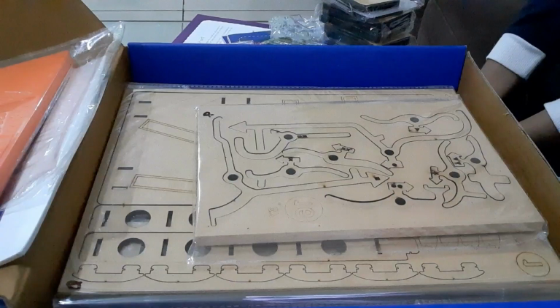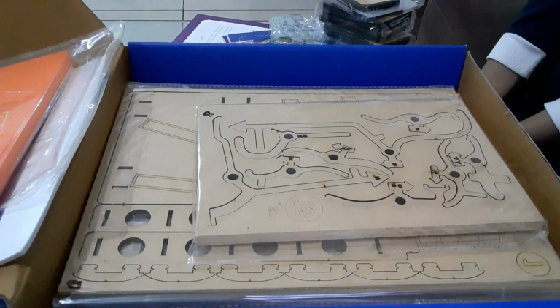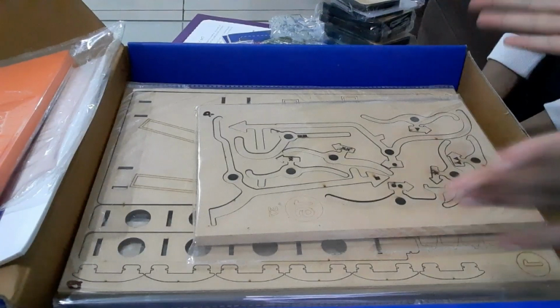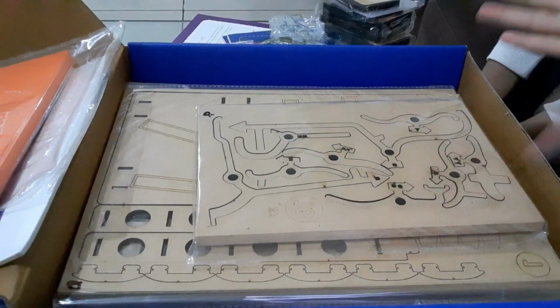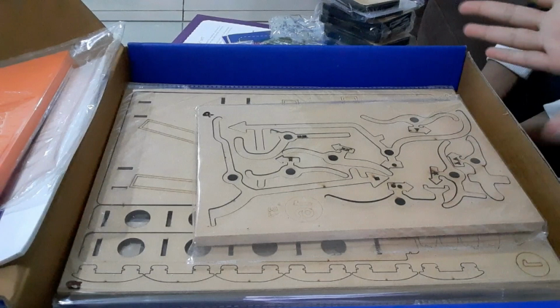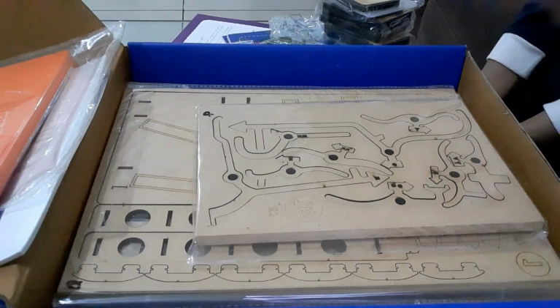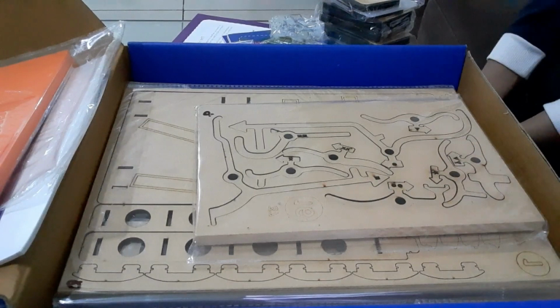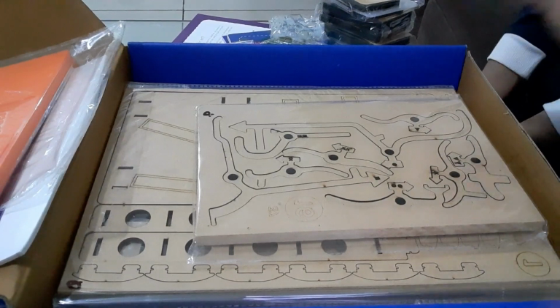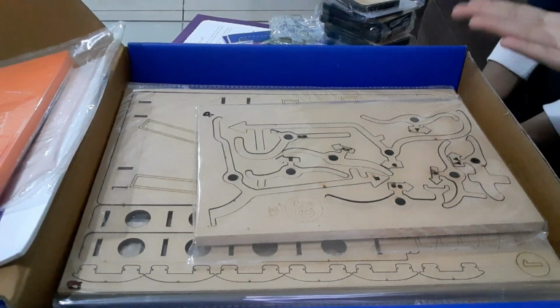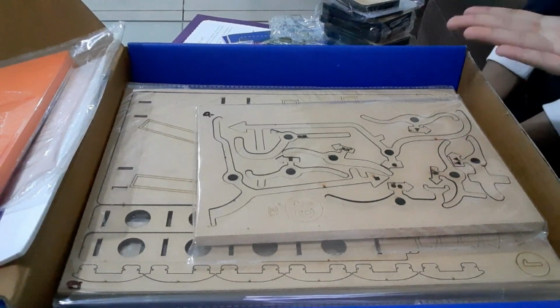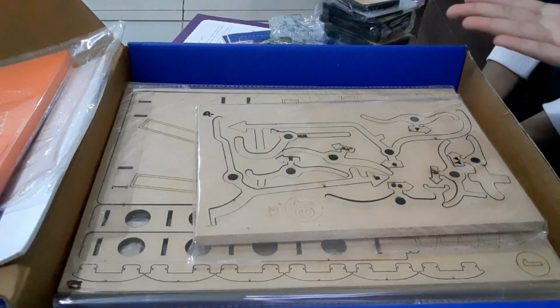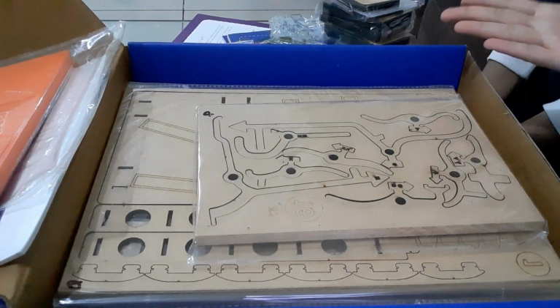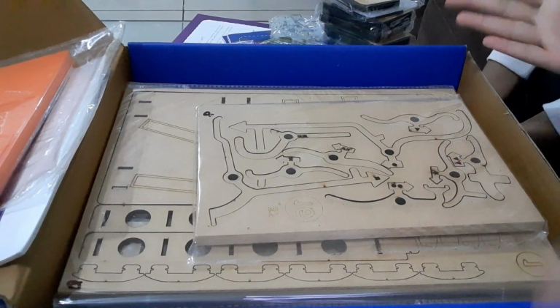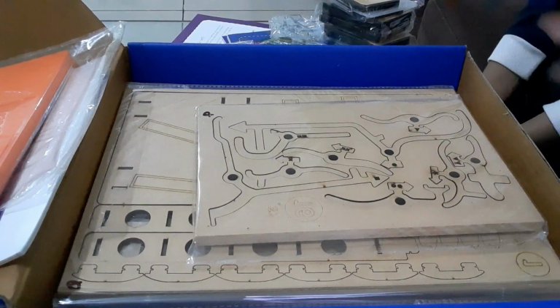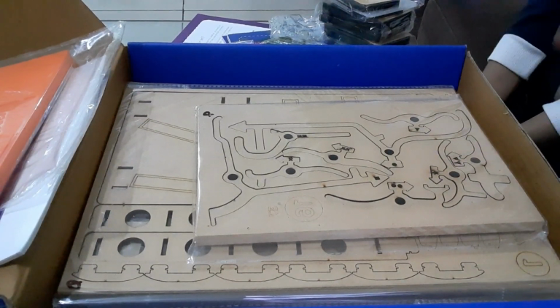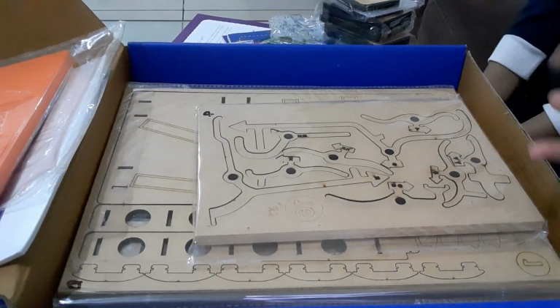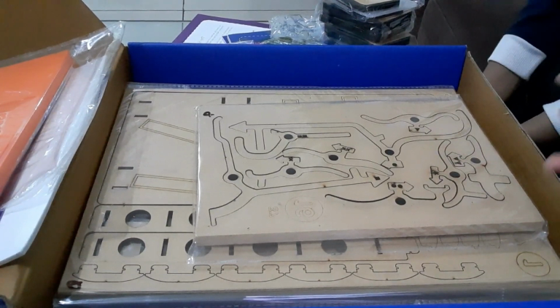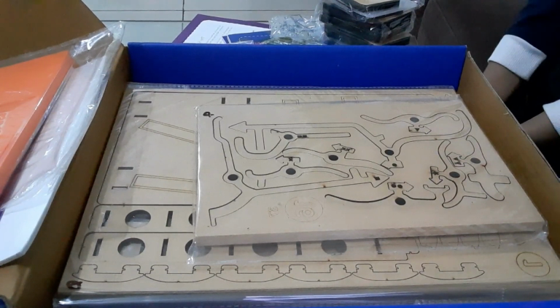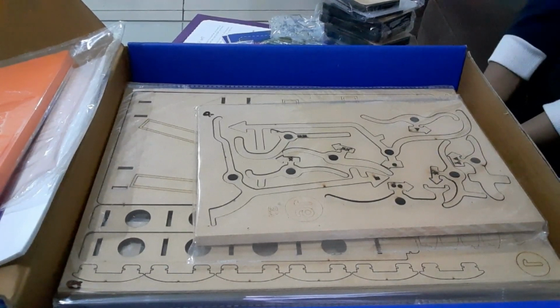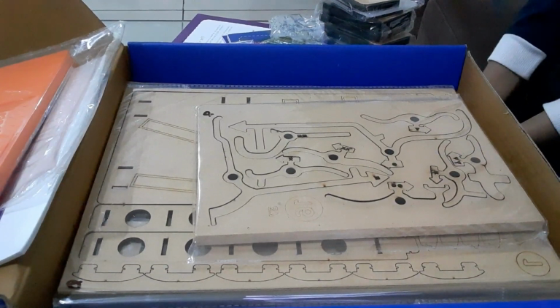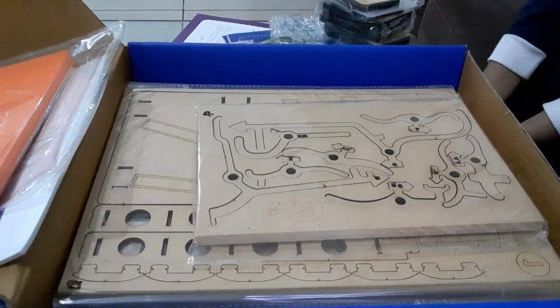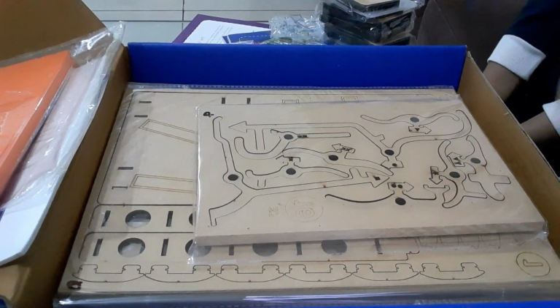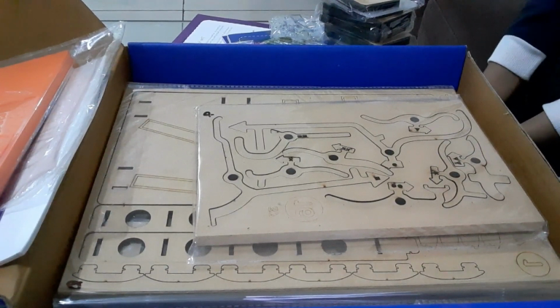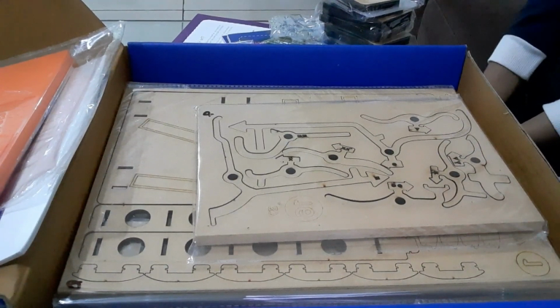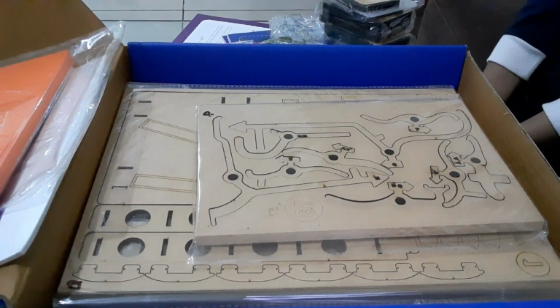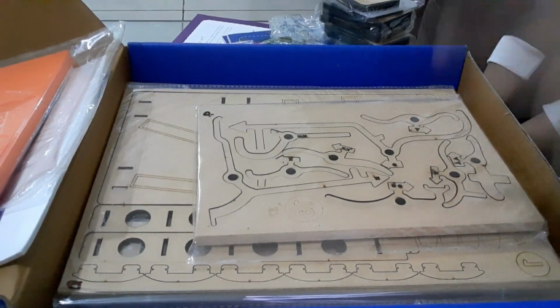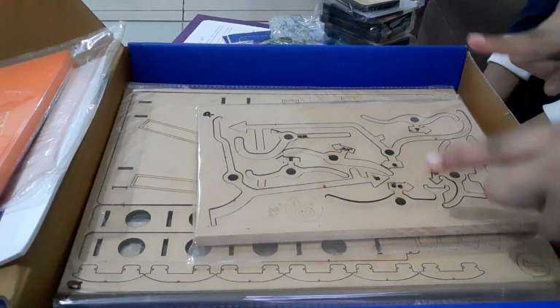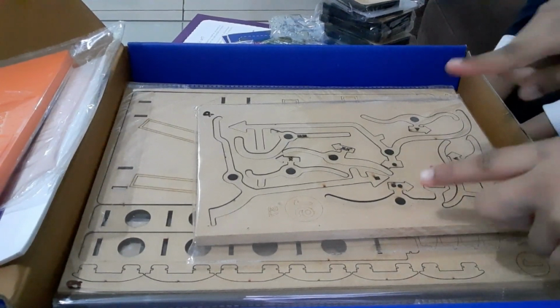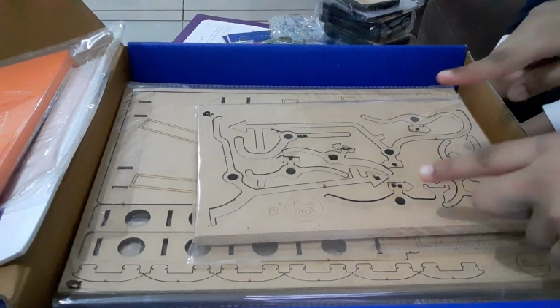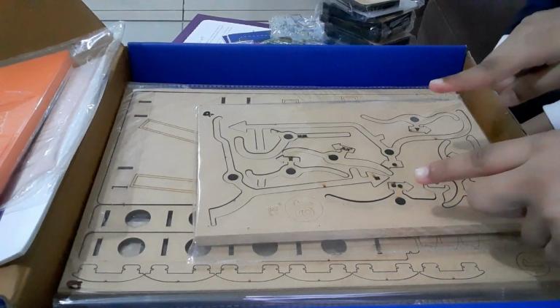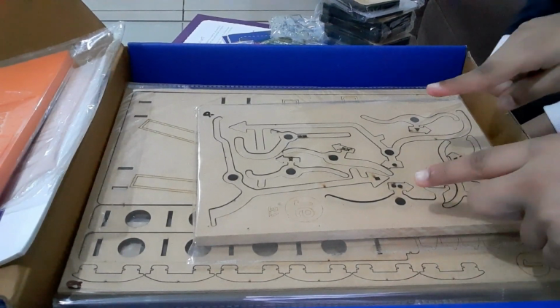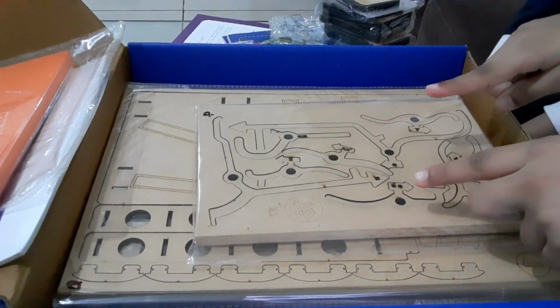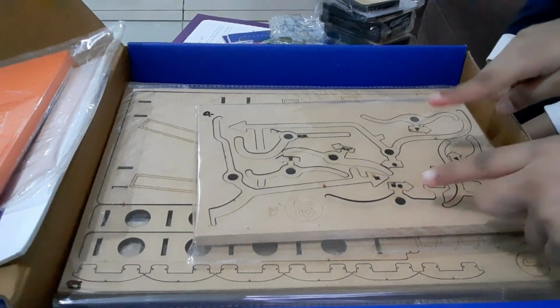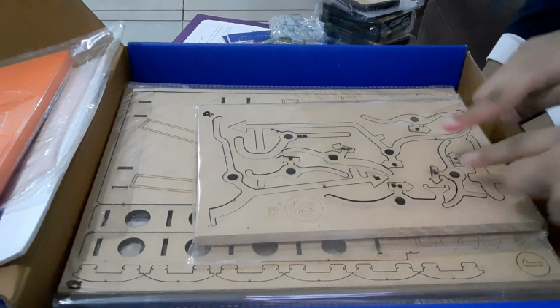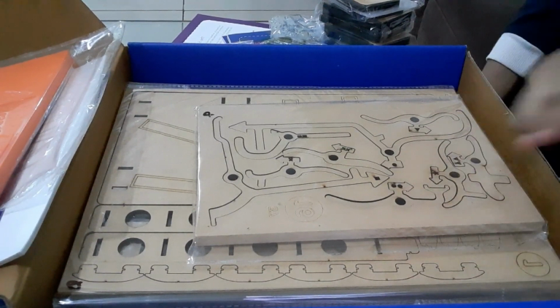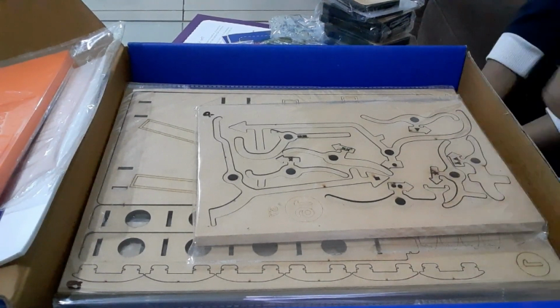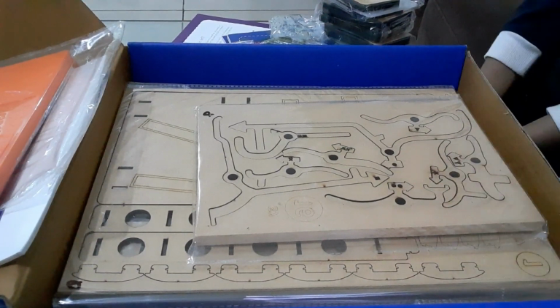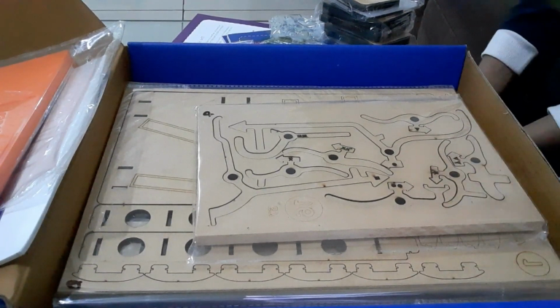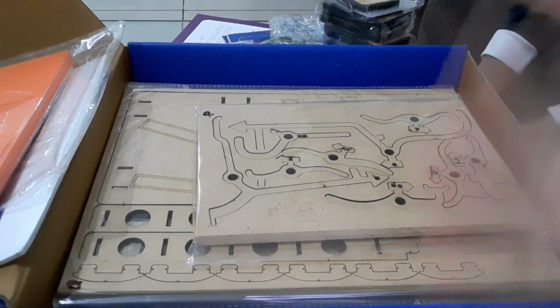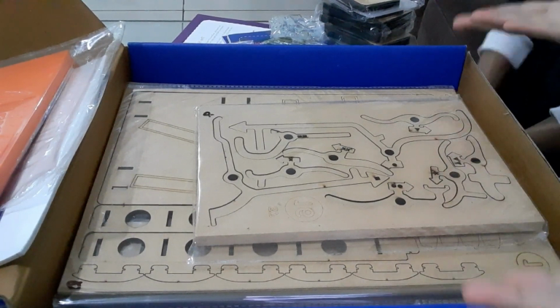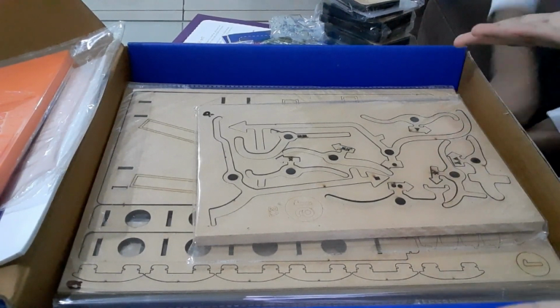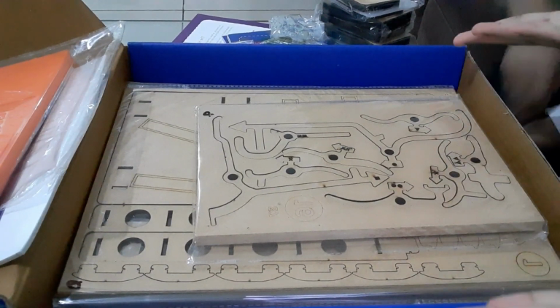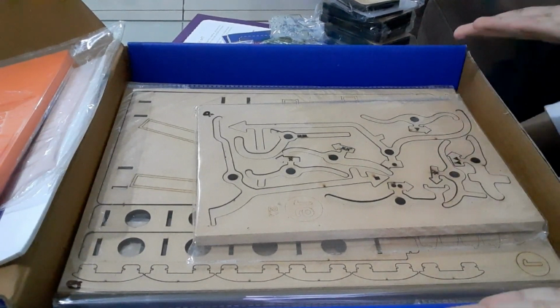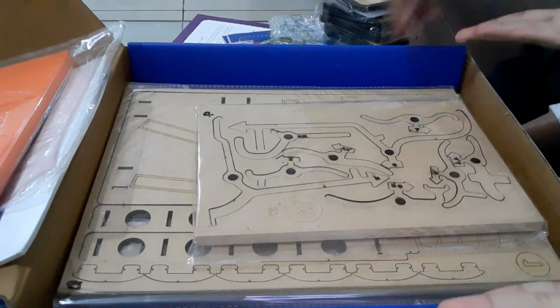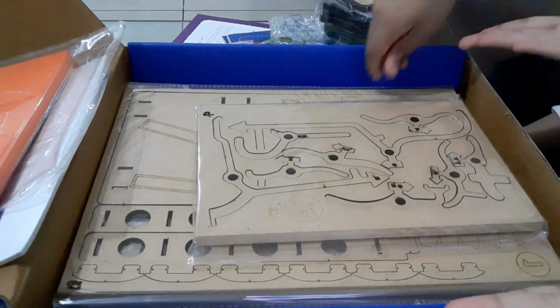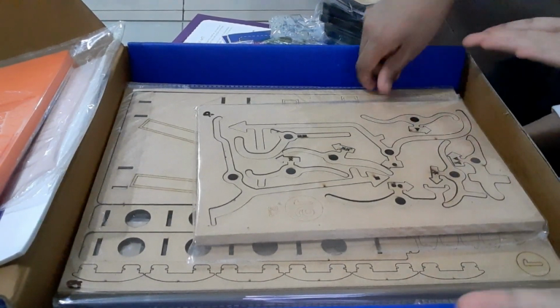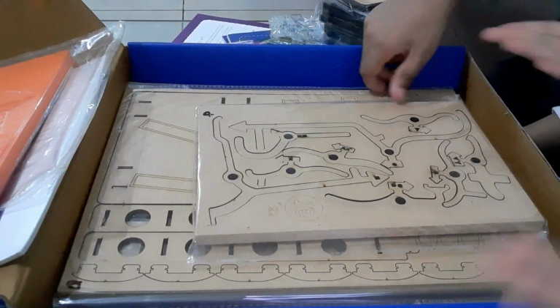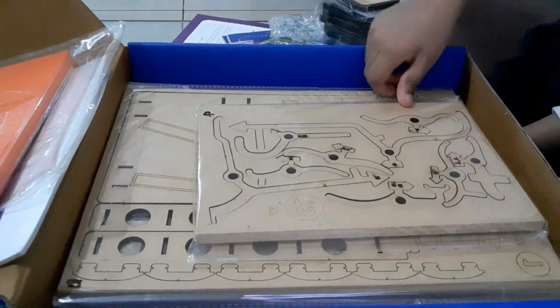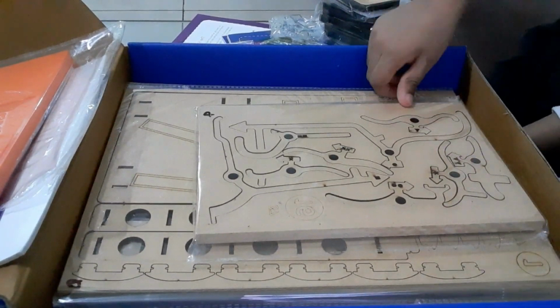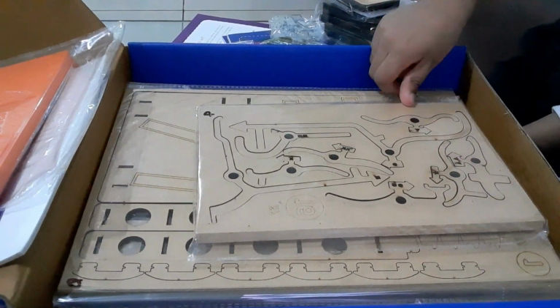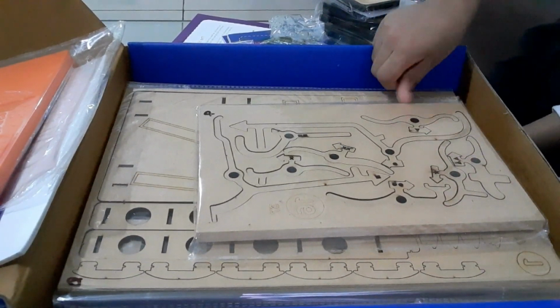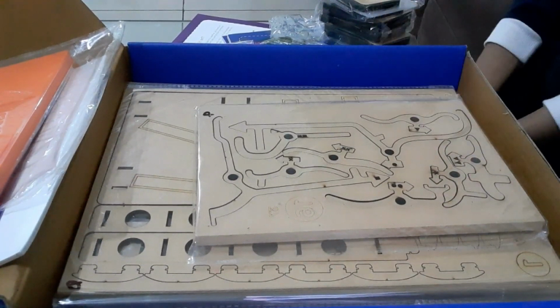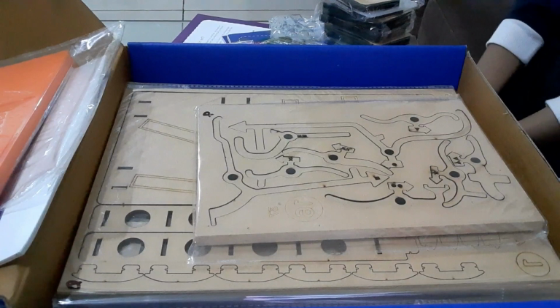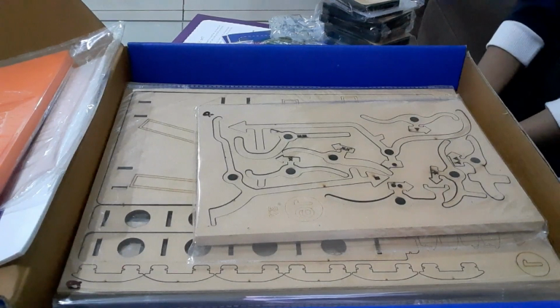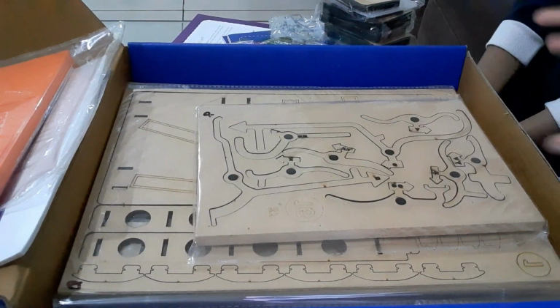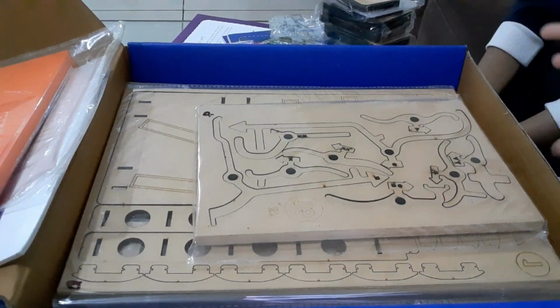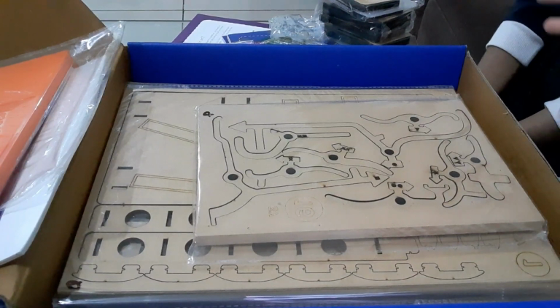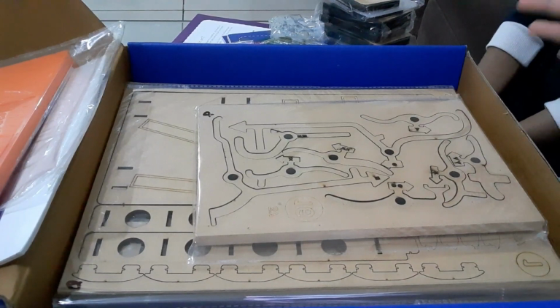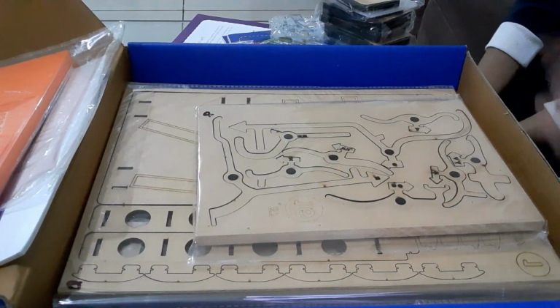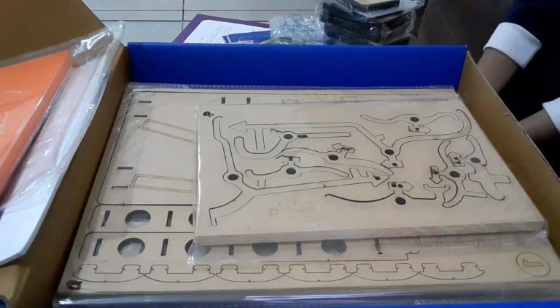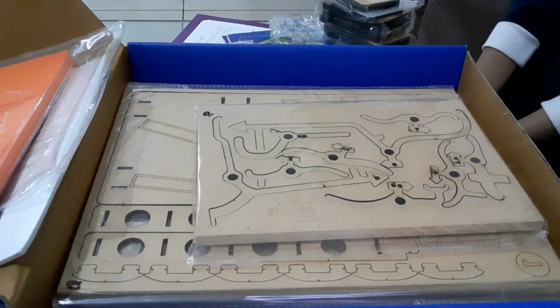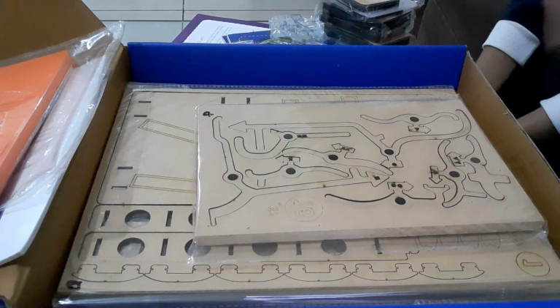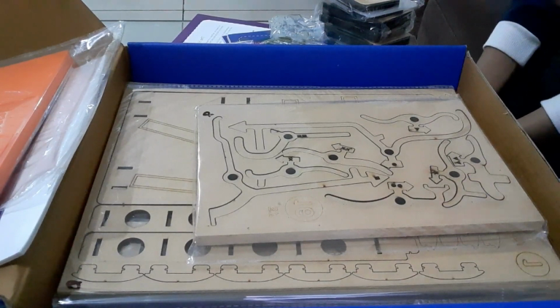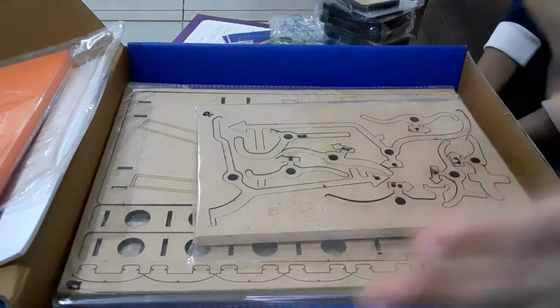So guys, that's all in this box. We're gonna build this and show you soon. Thanks for watching — till then, bye!